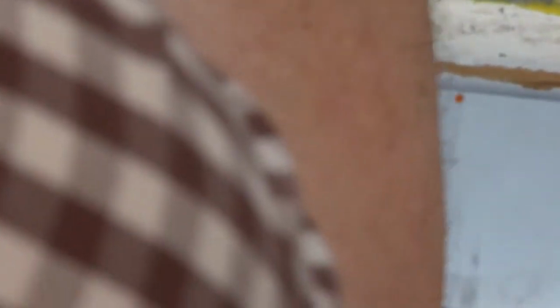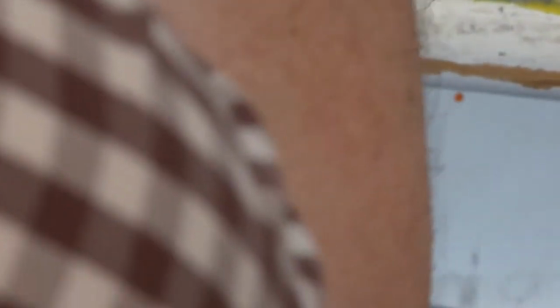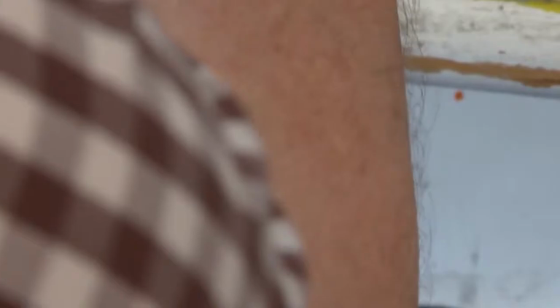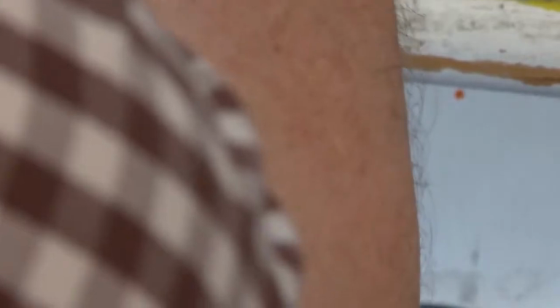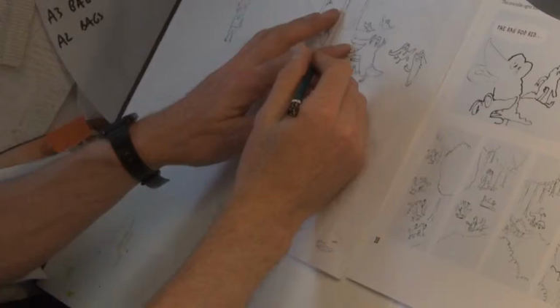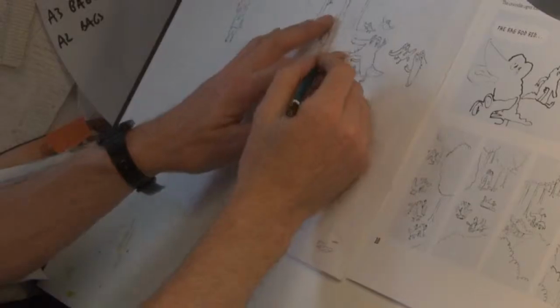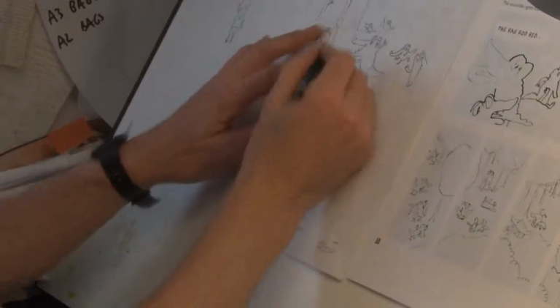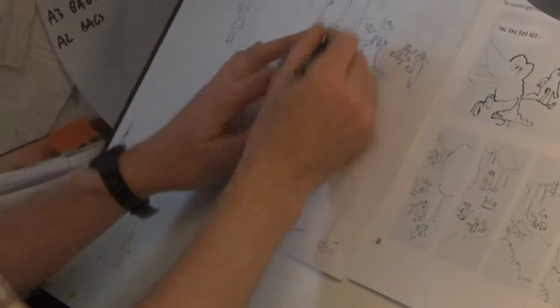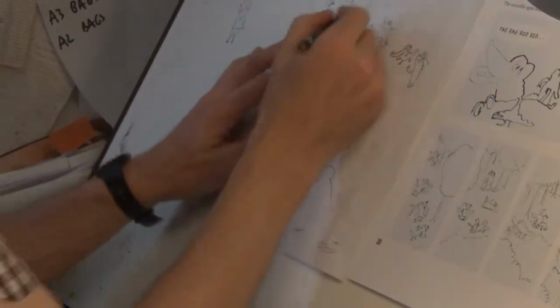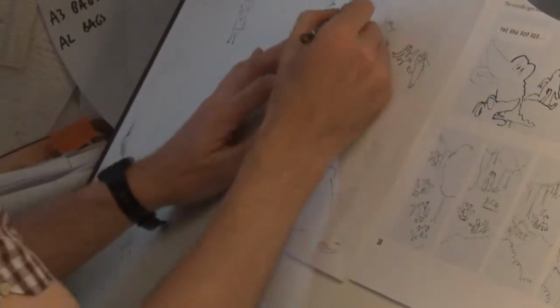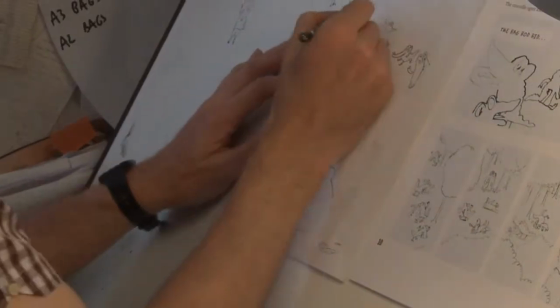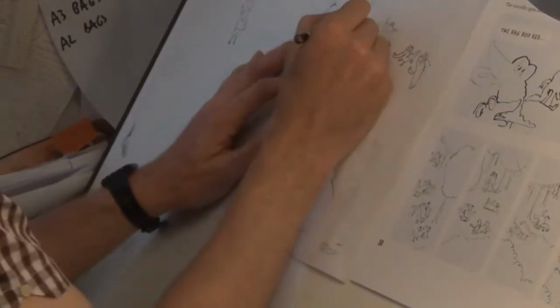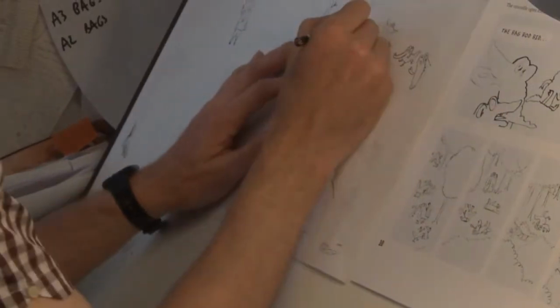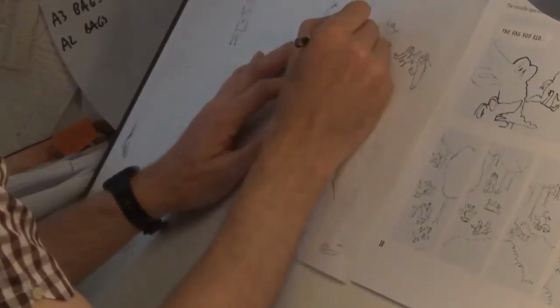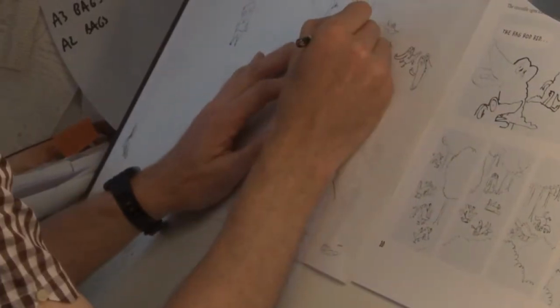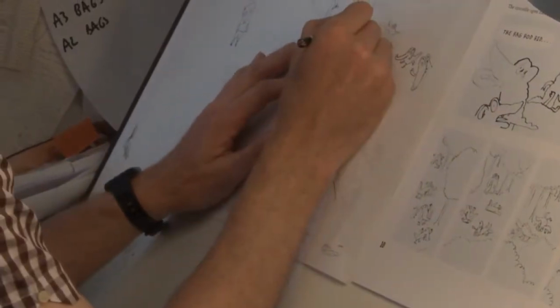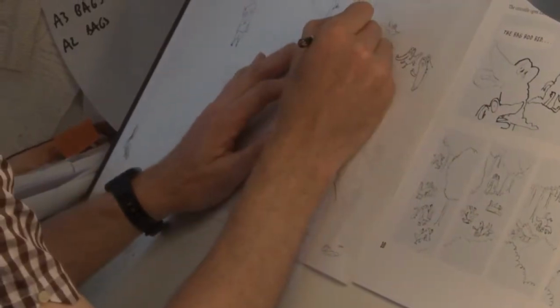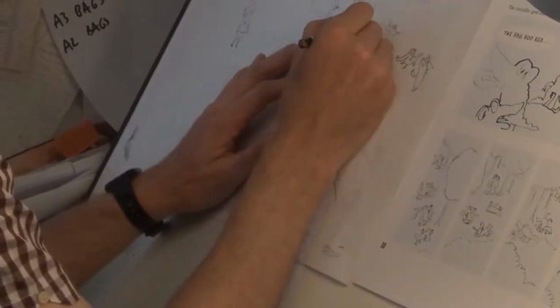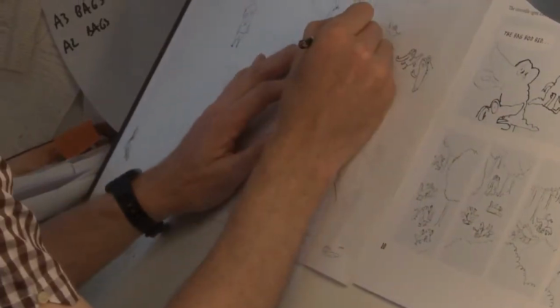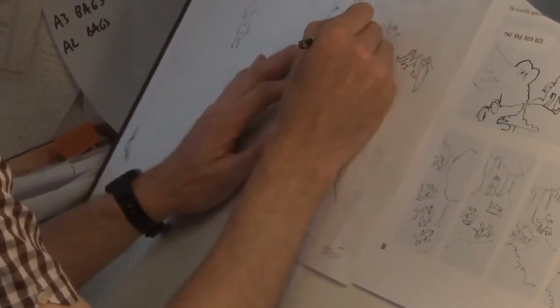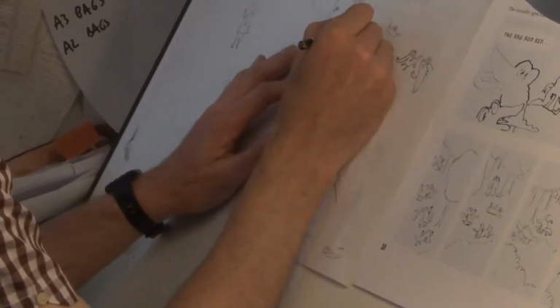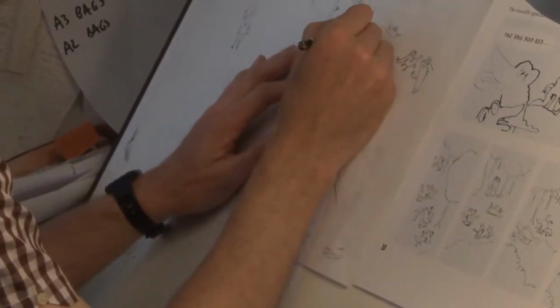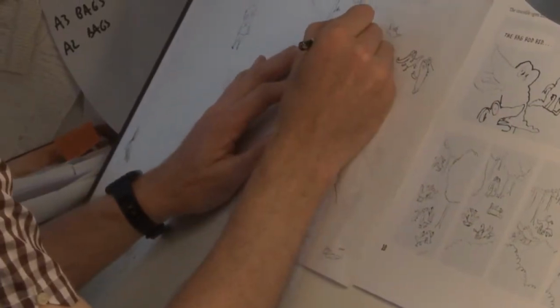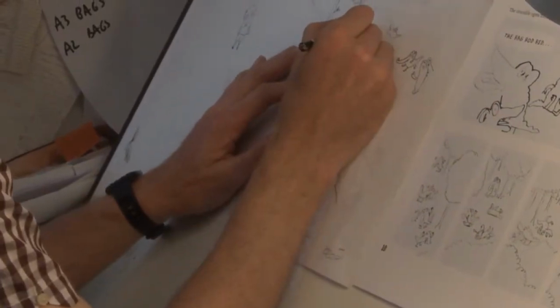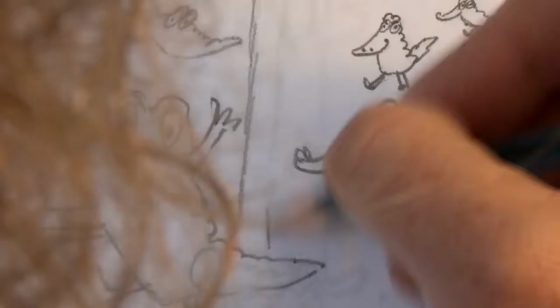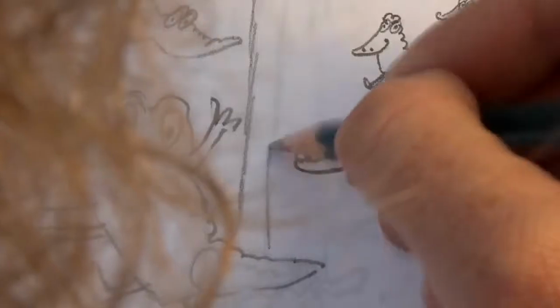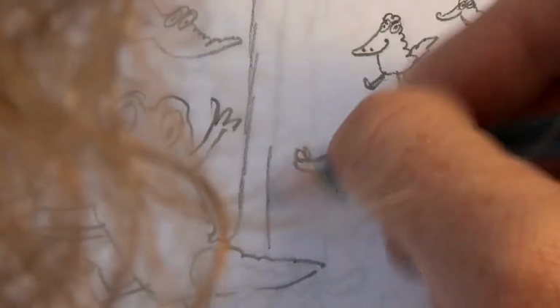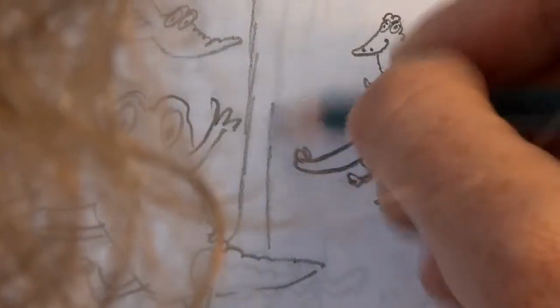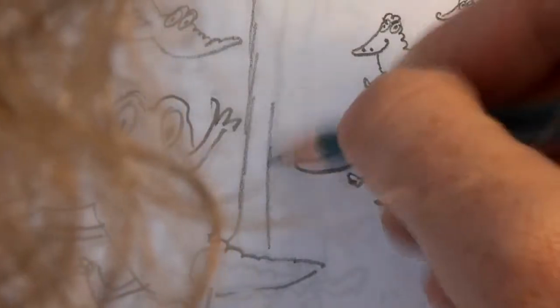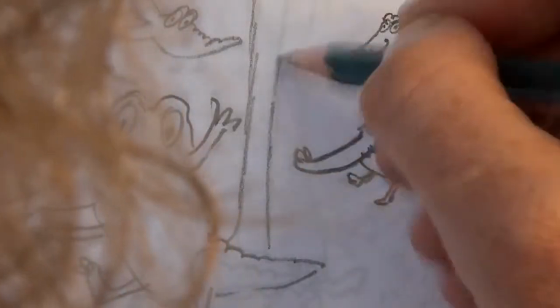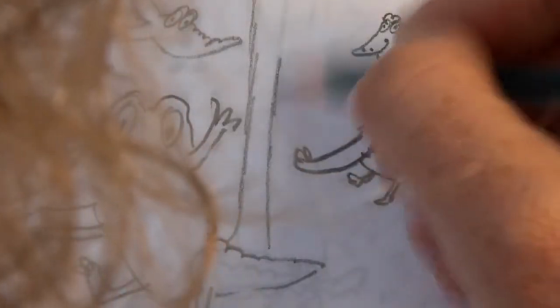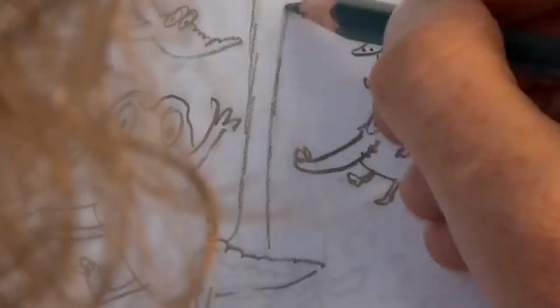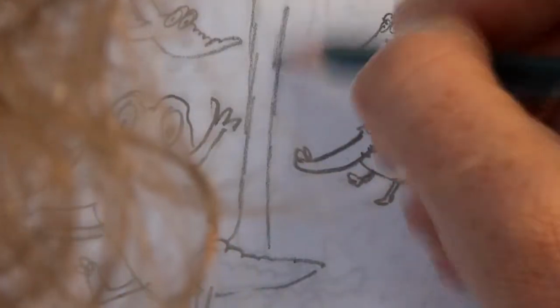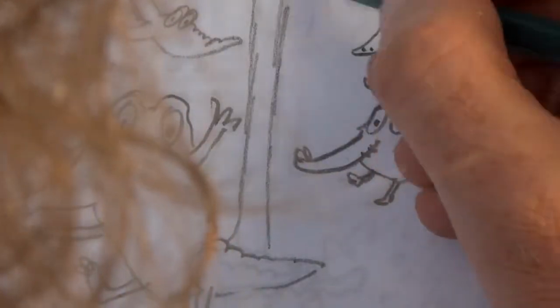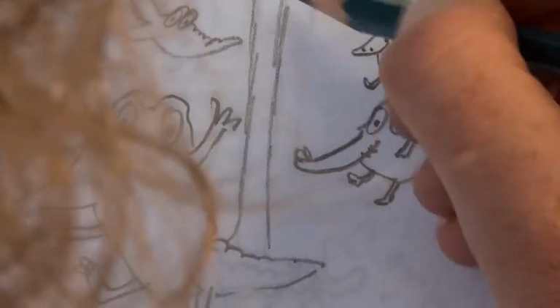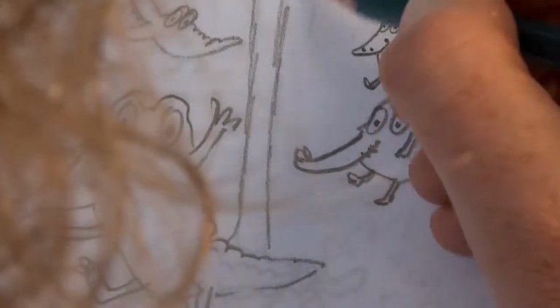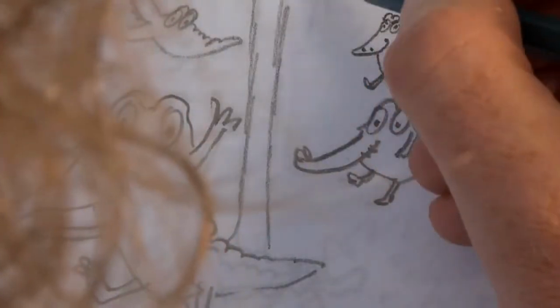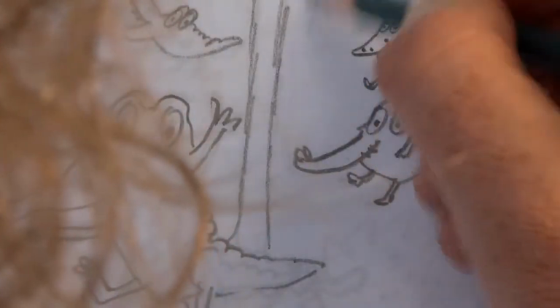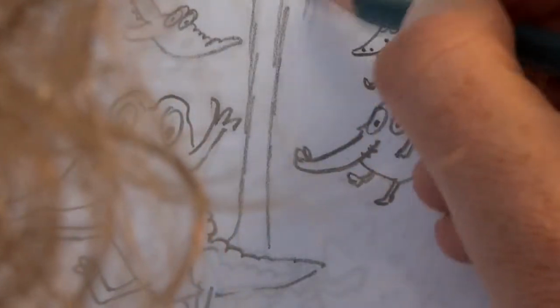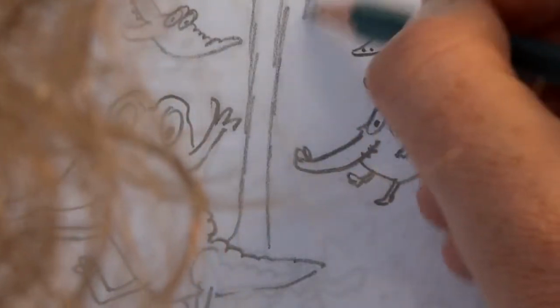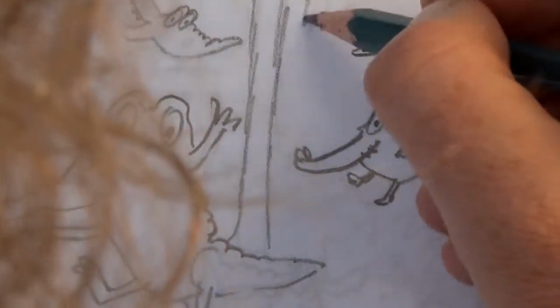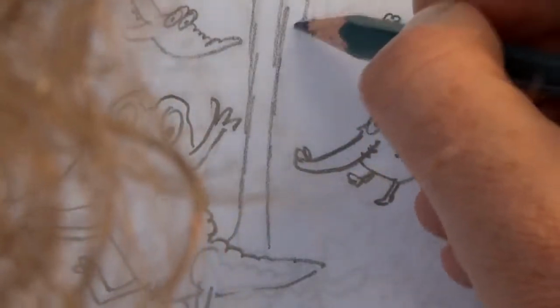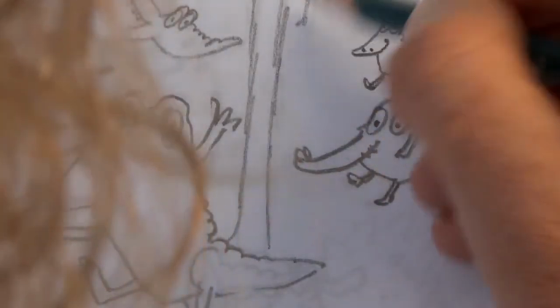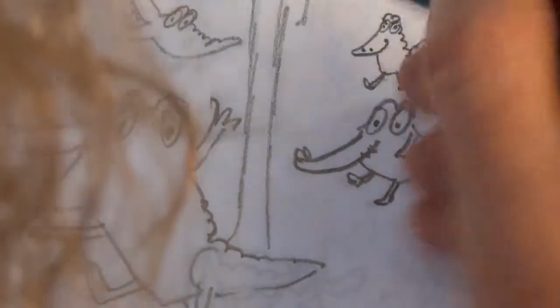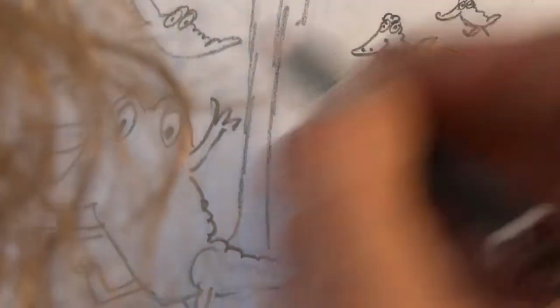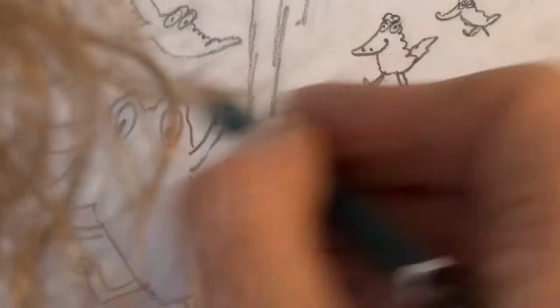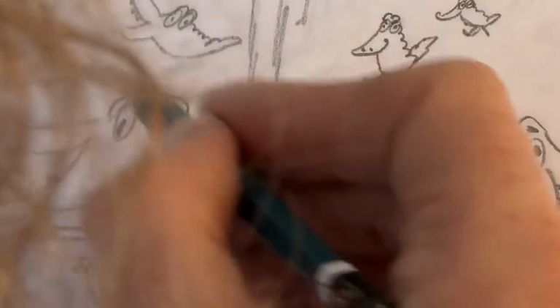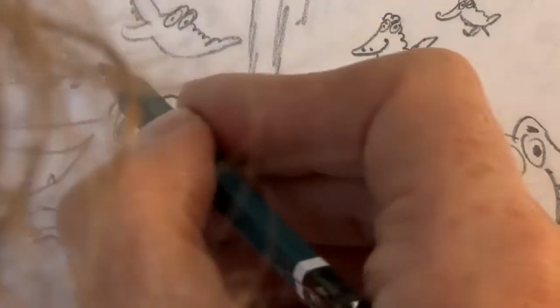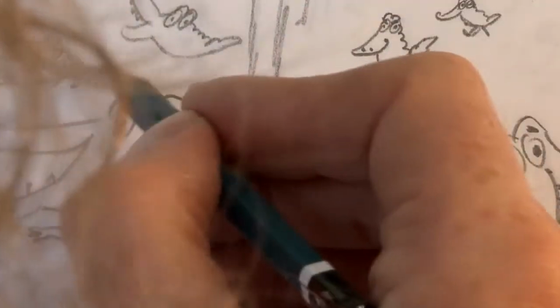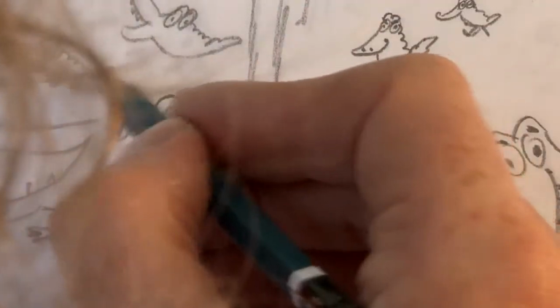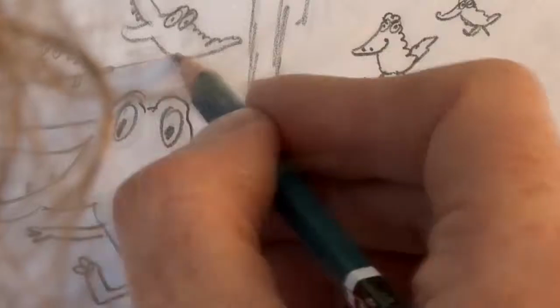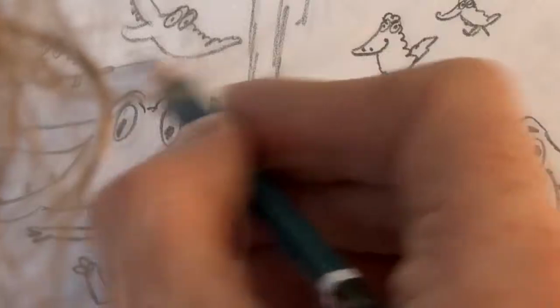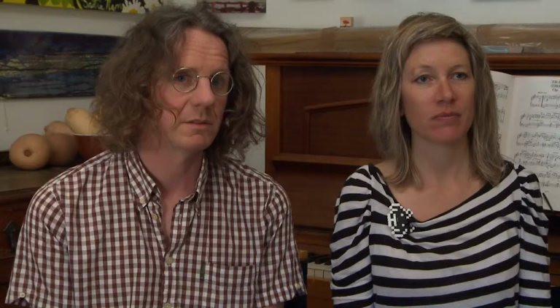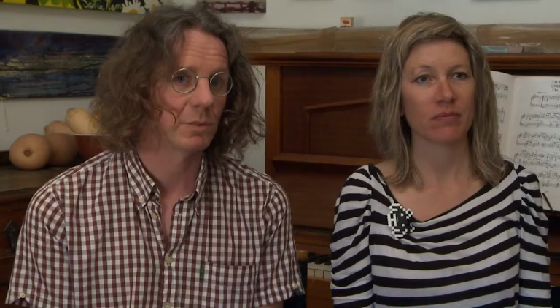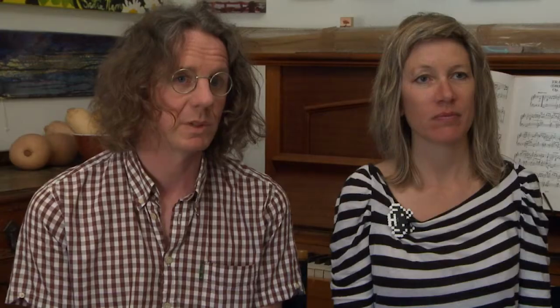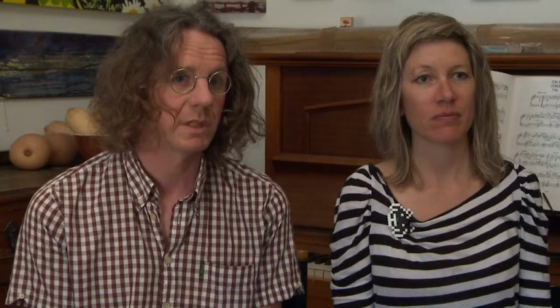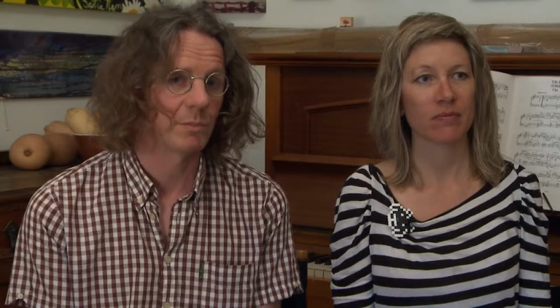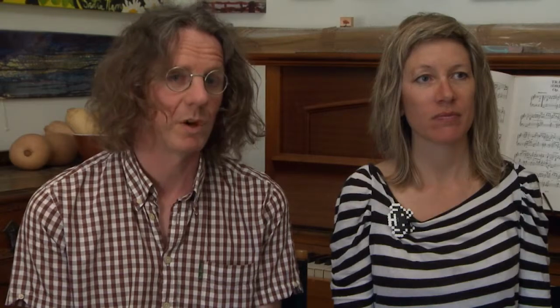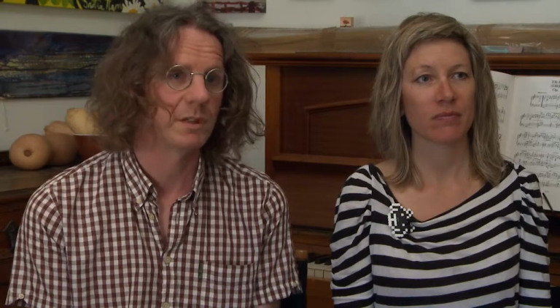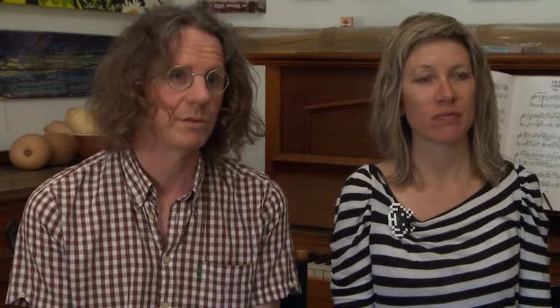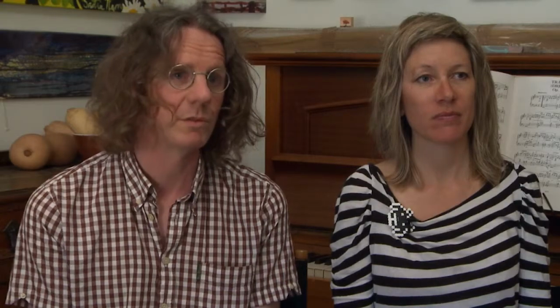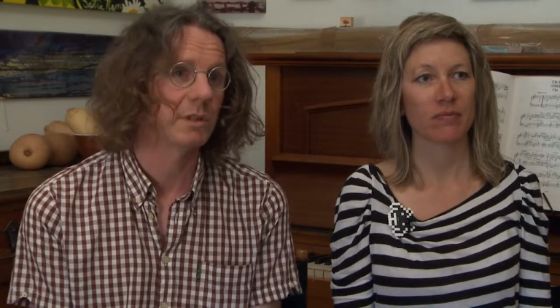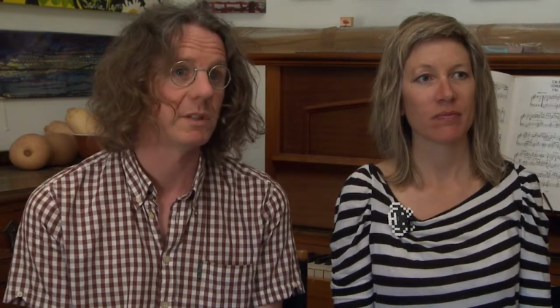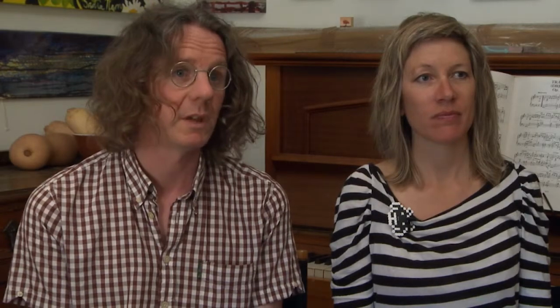Creating balance means to me balancing text and image both visually on a page and within the mind of a reader.